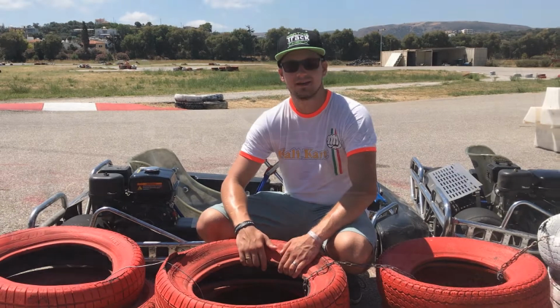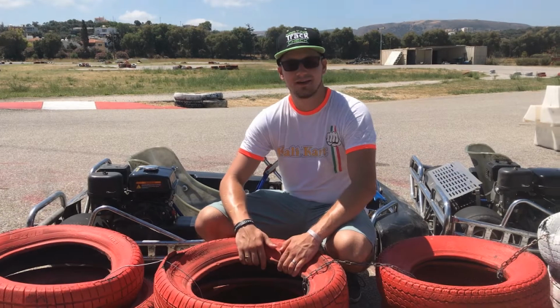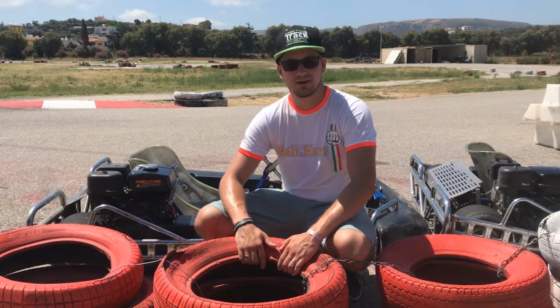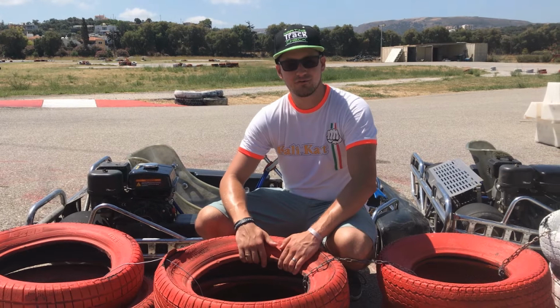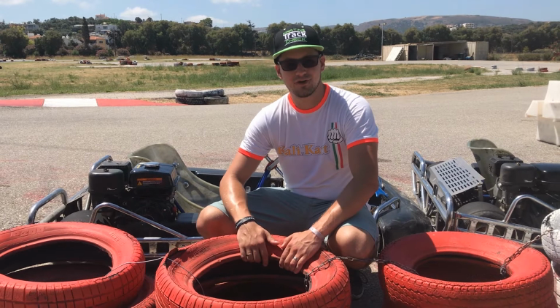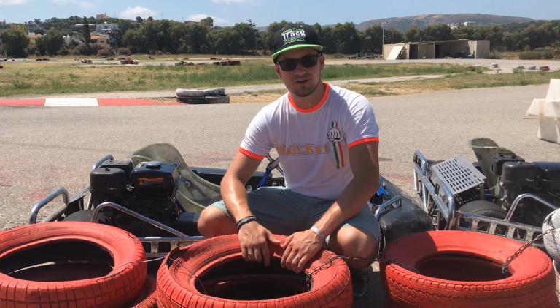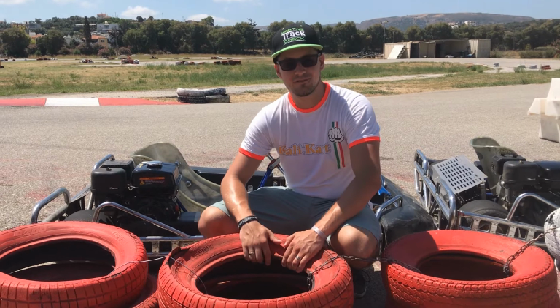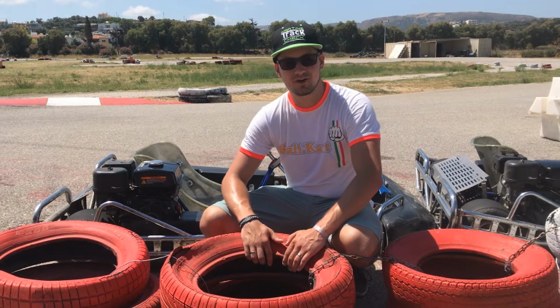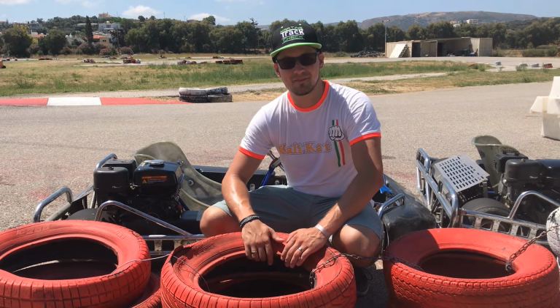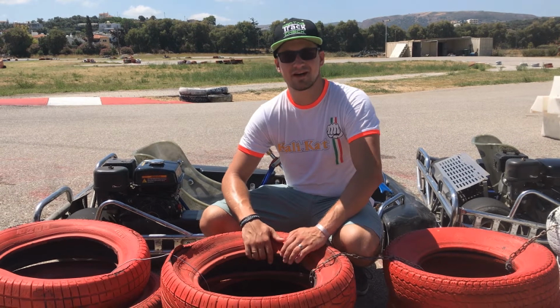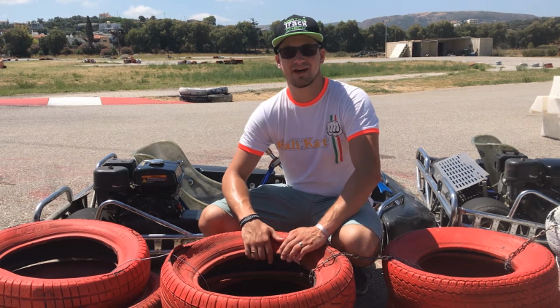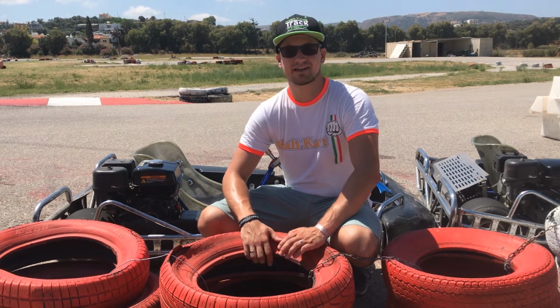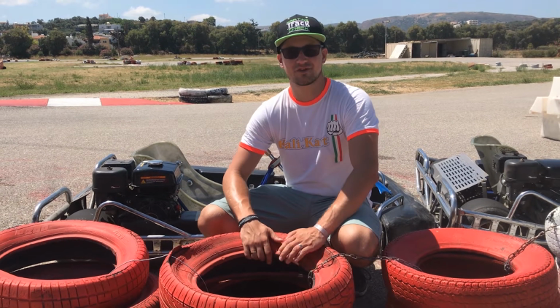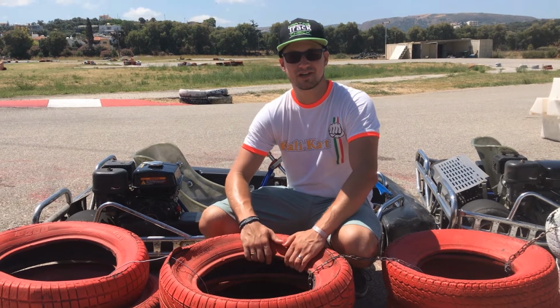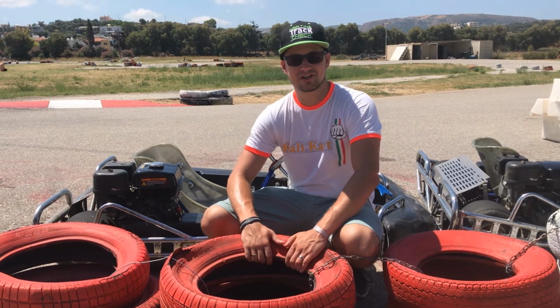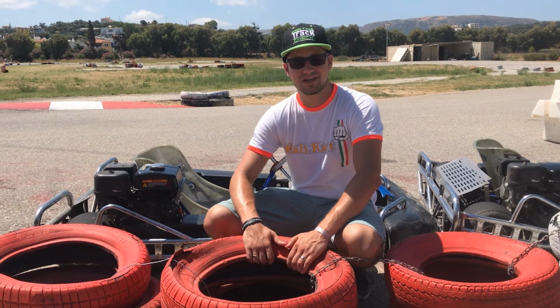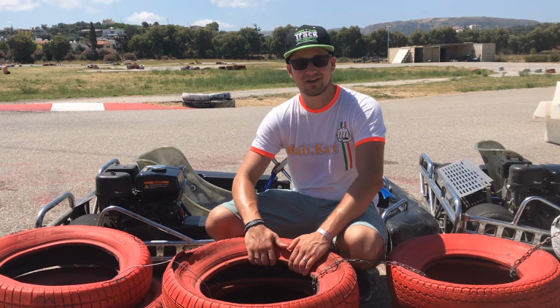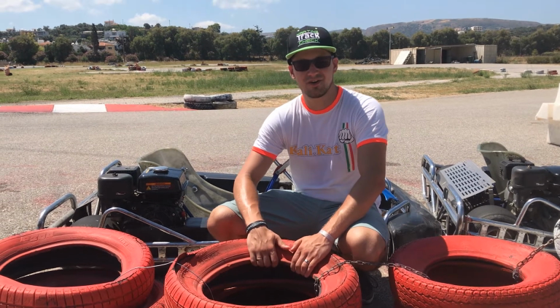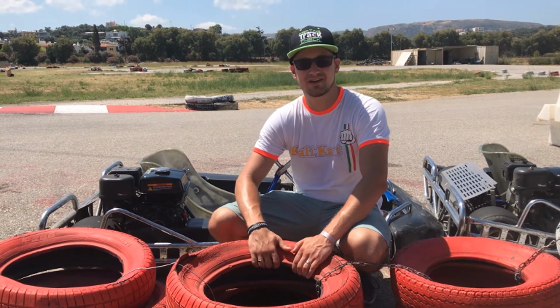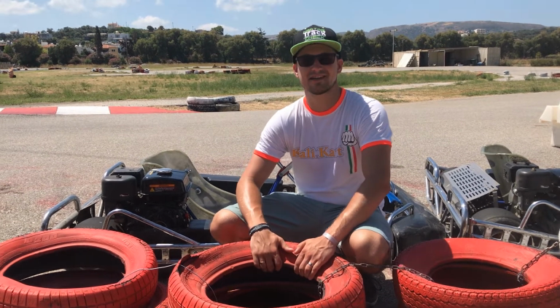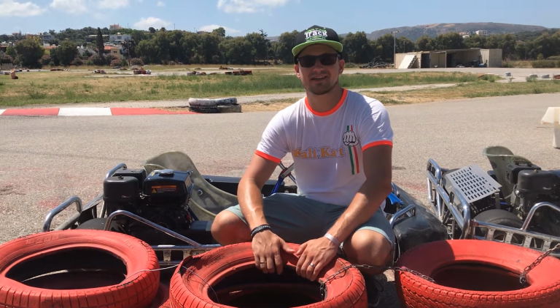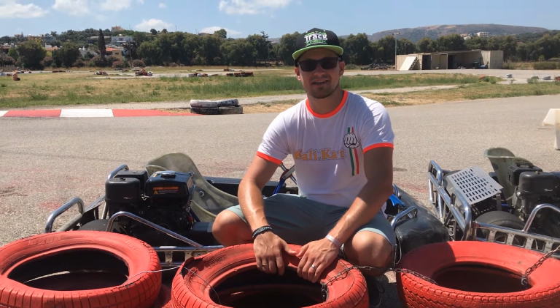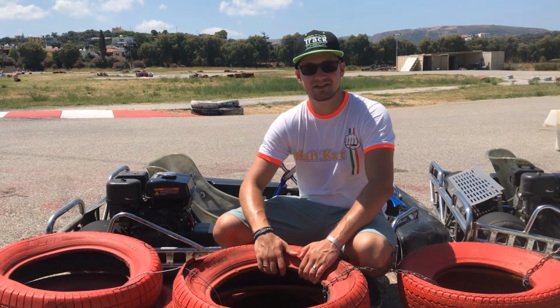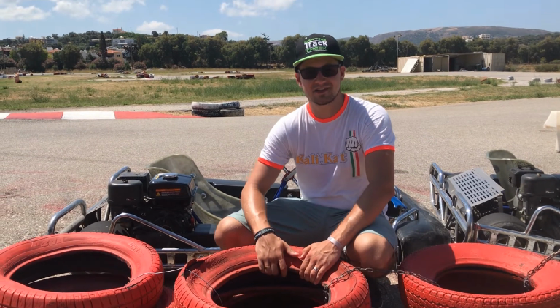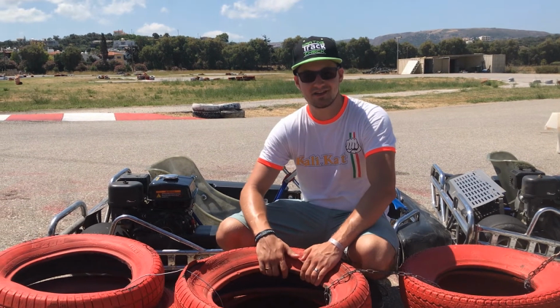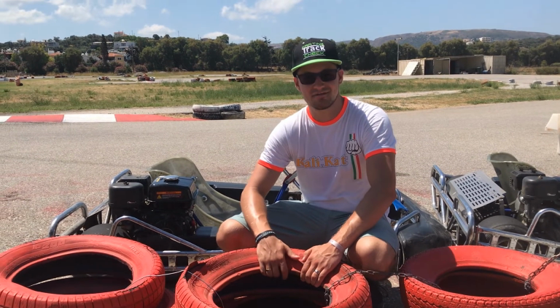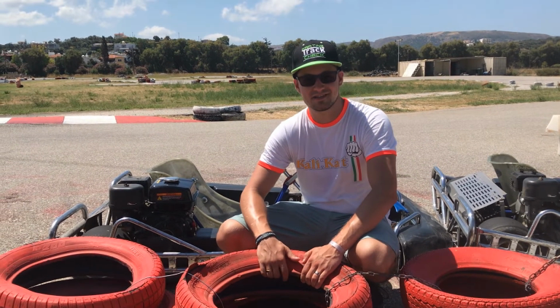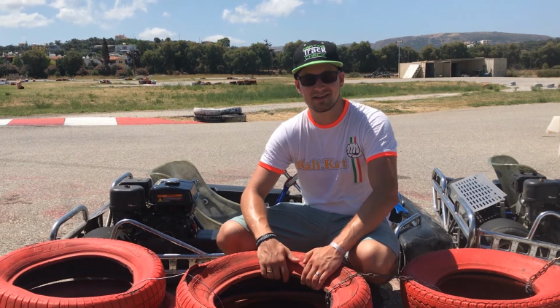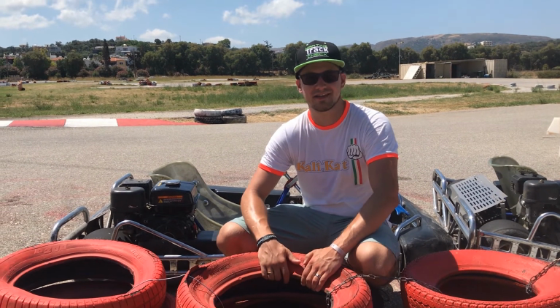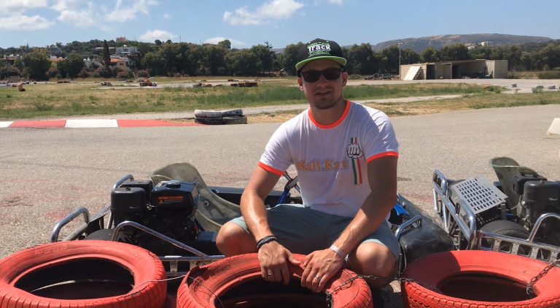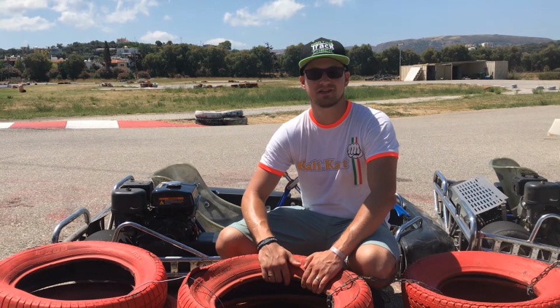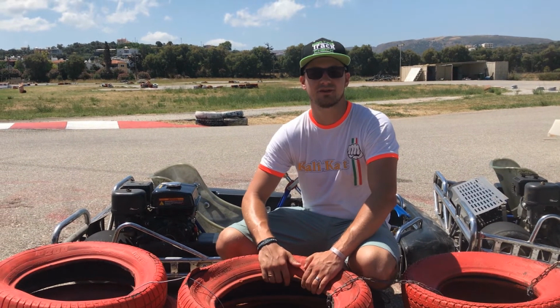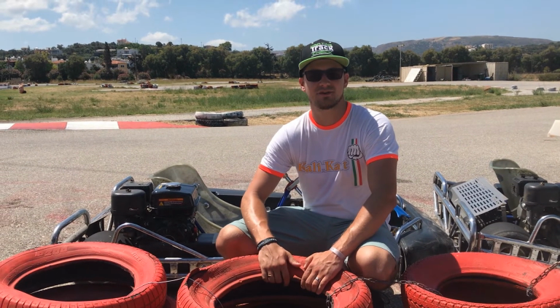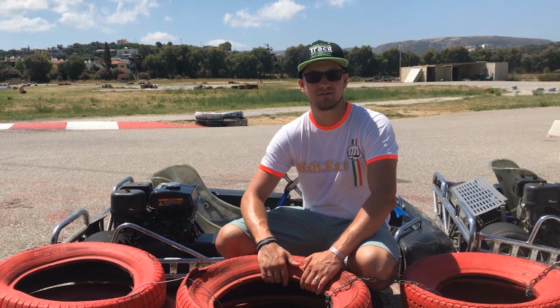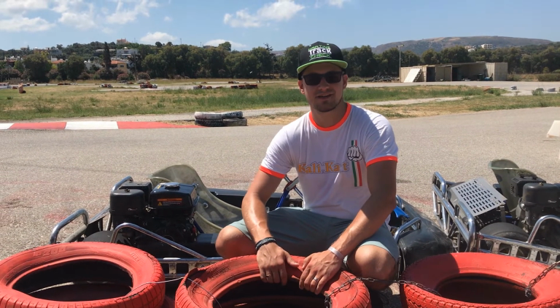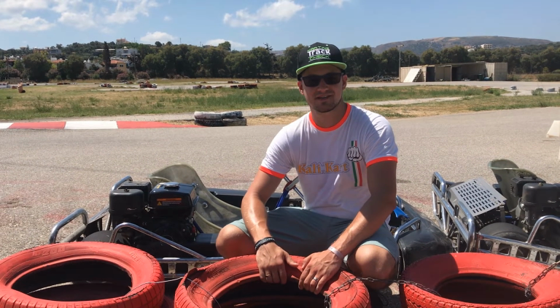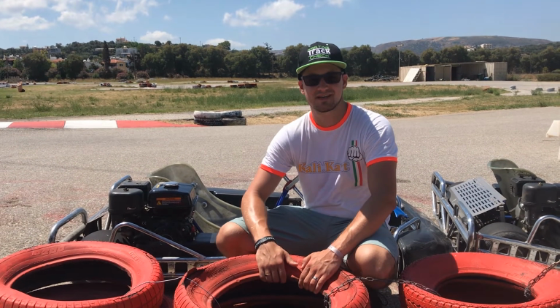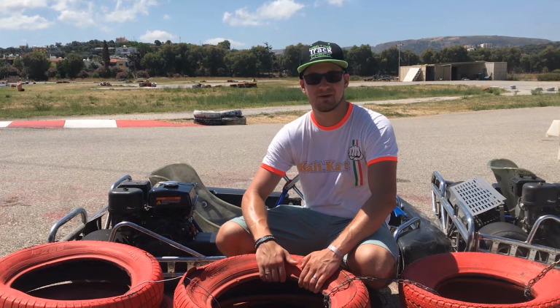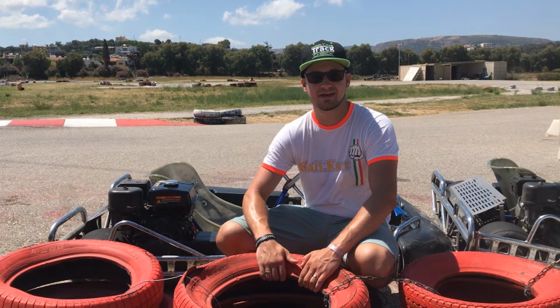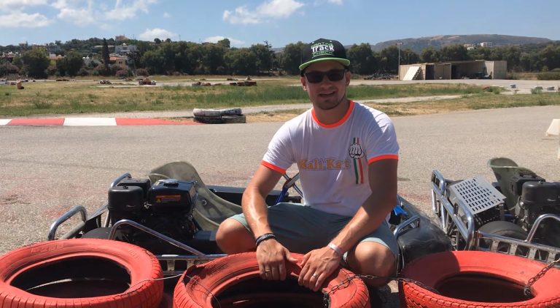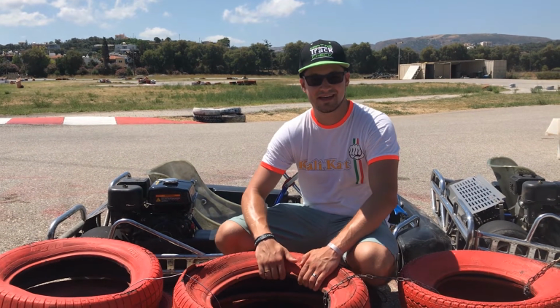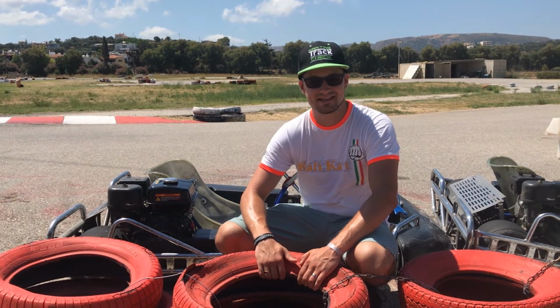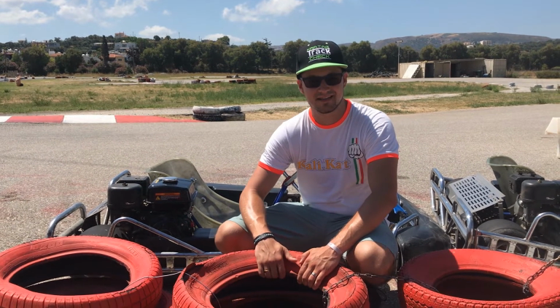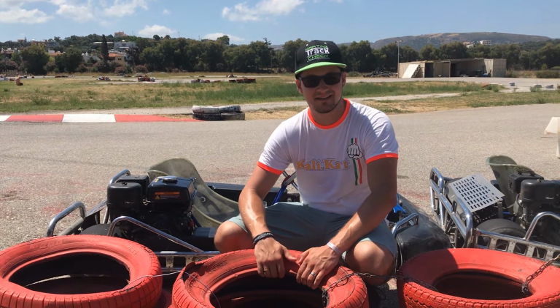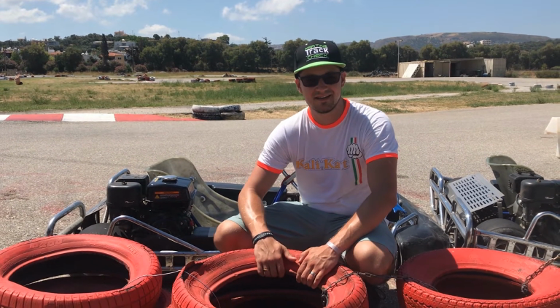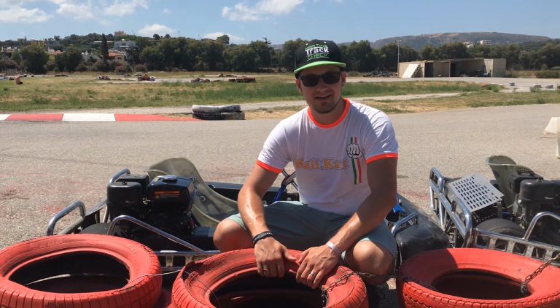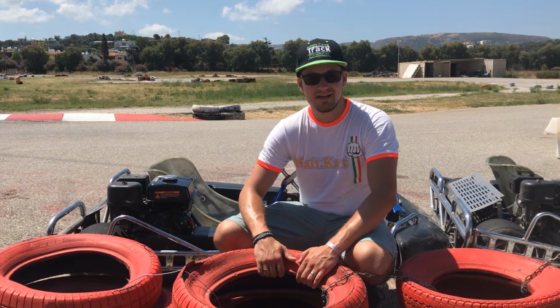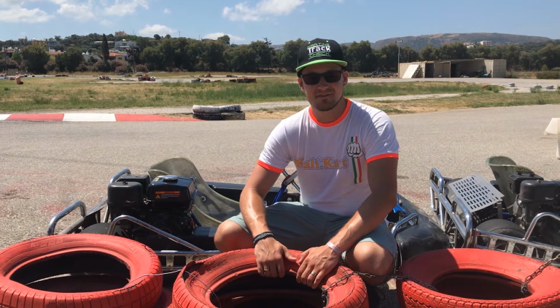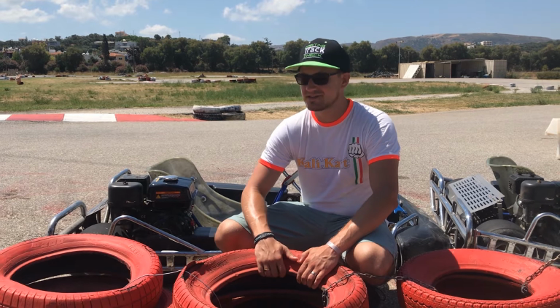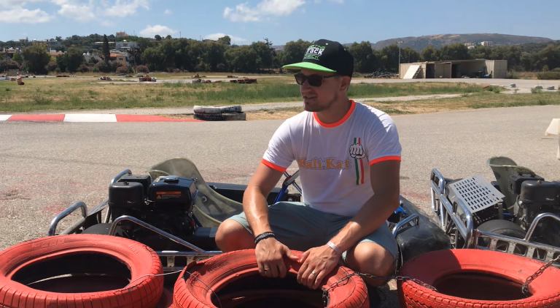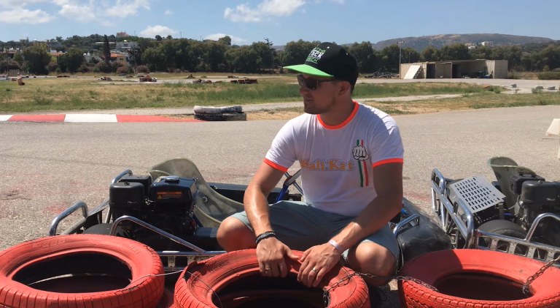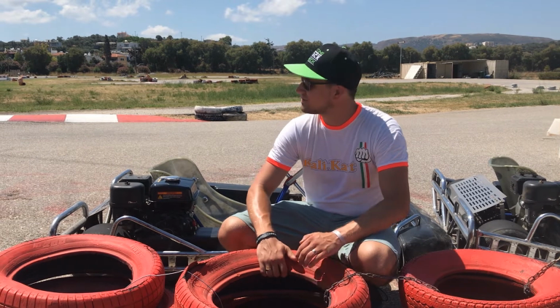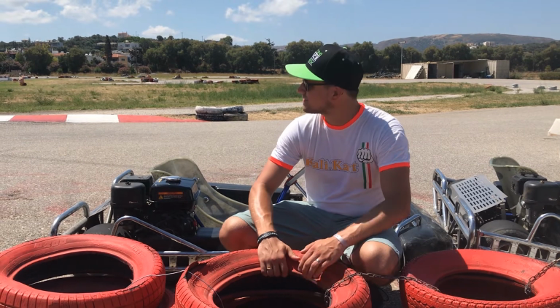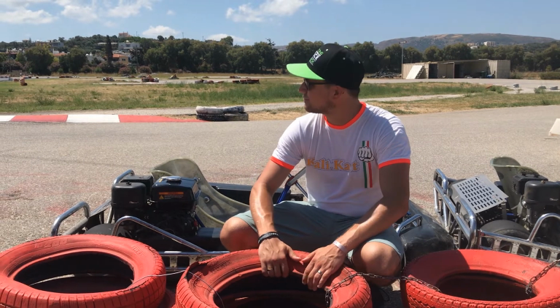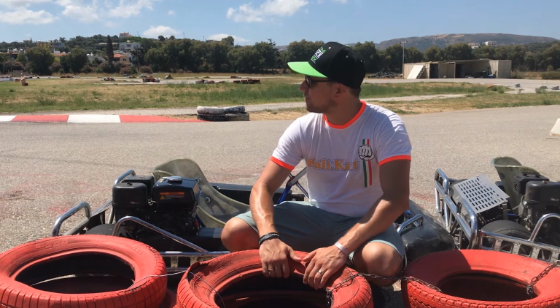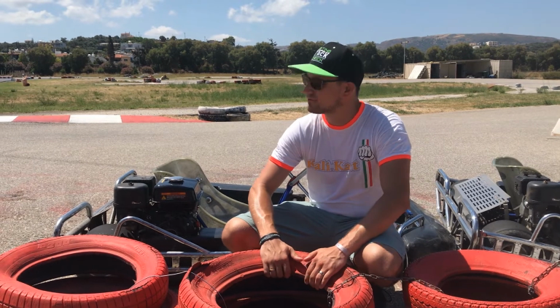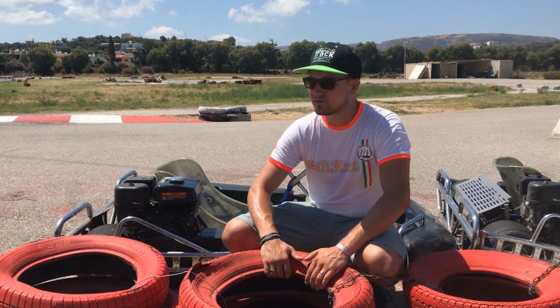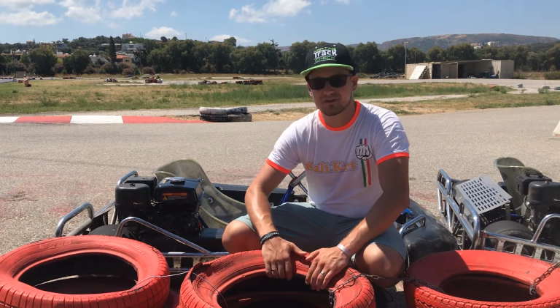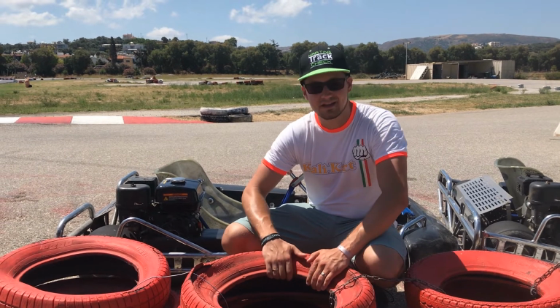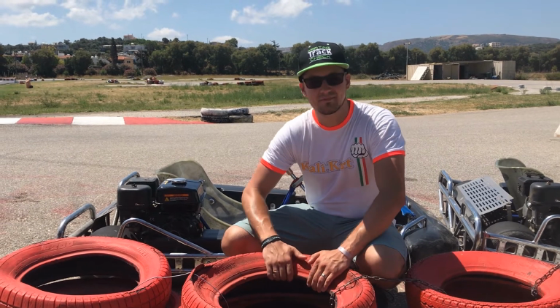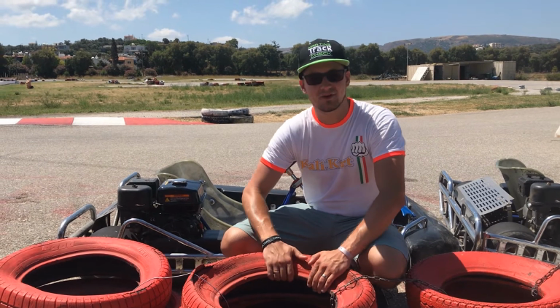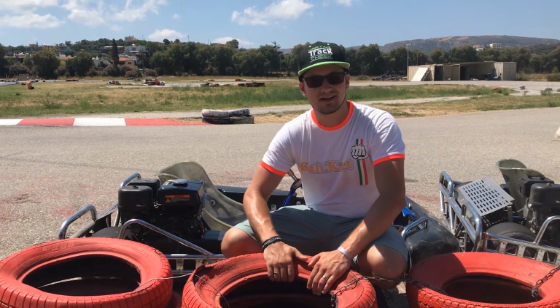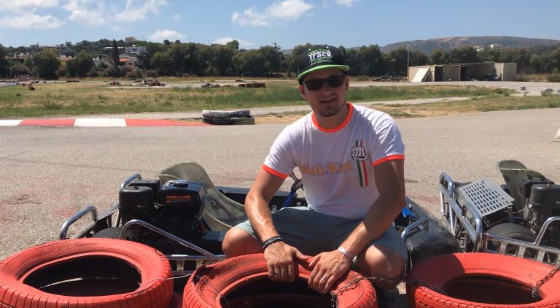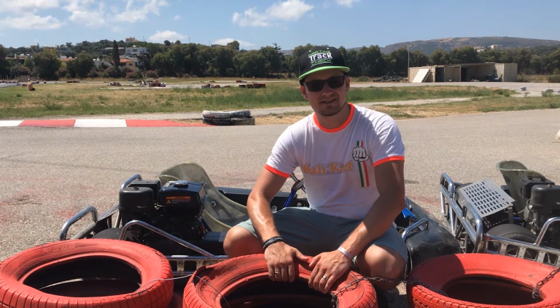Hello friends, welcome to Karting Track Track, today international. We are in Greece, exactly in Crete. We are here with our friends from Rathindon Kart.